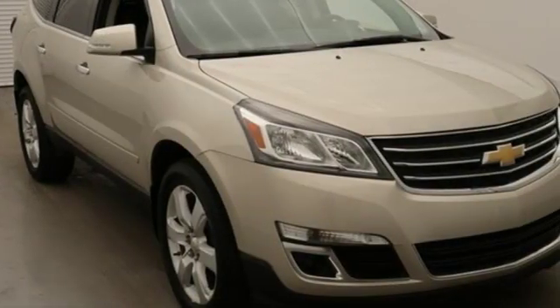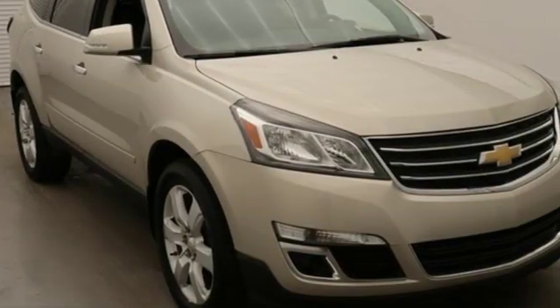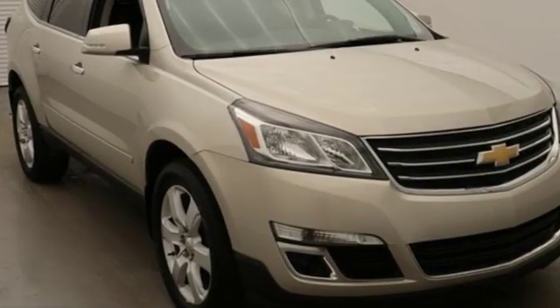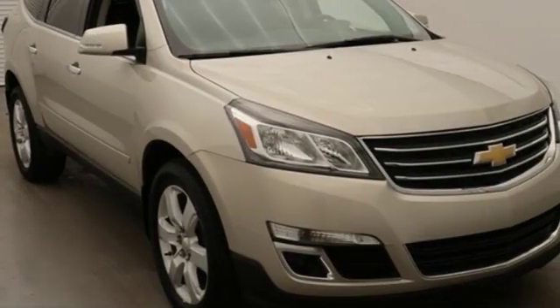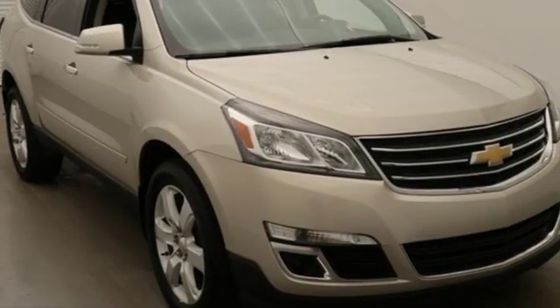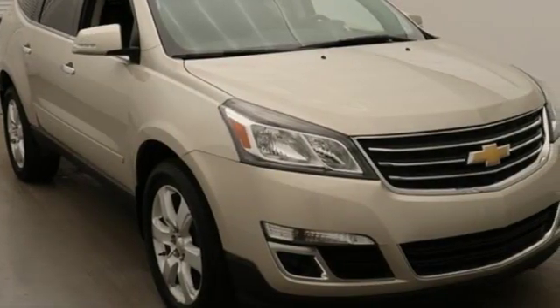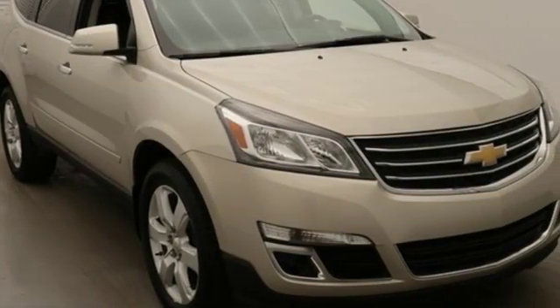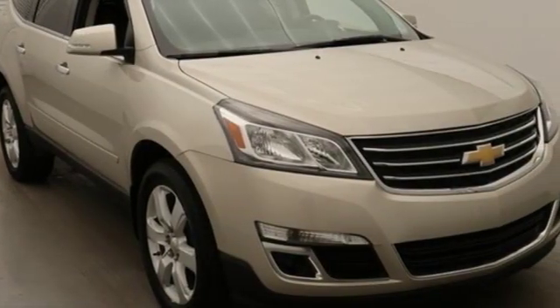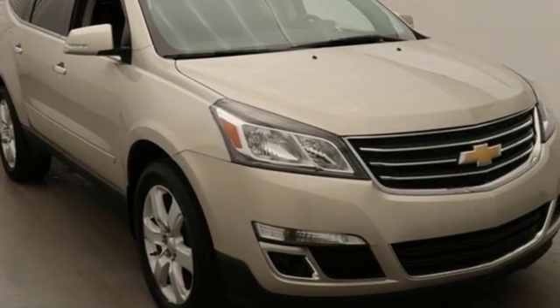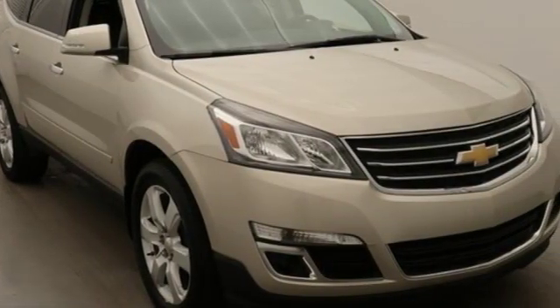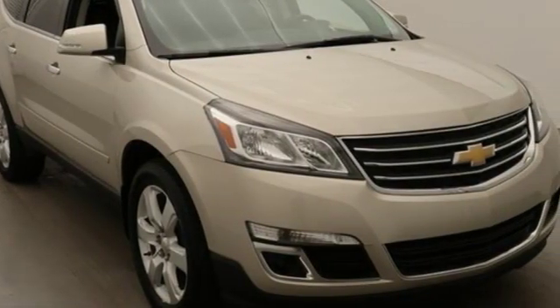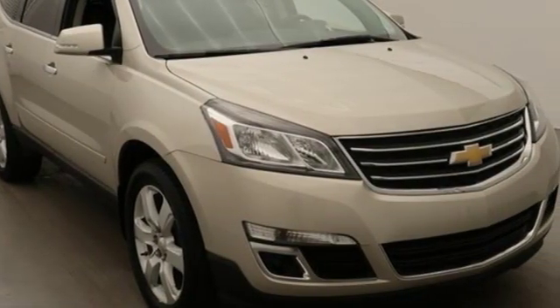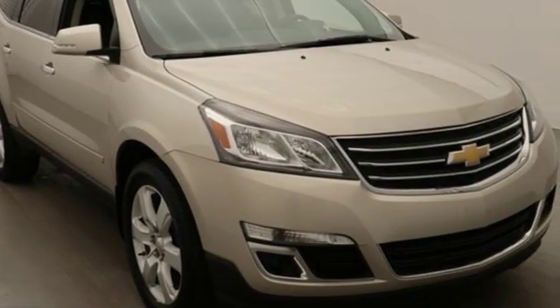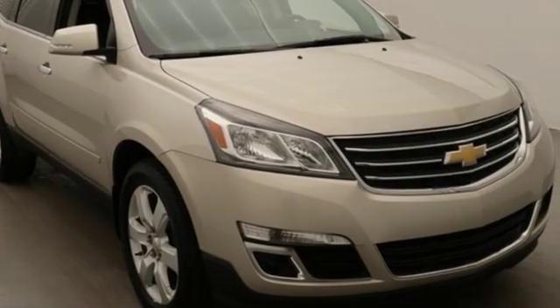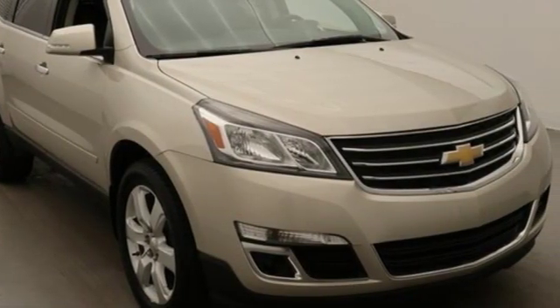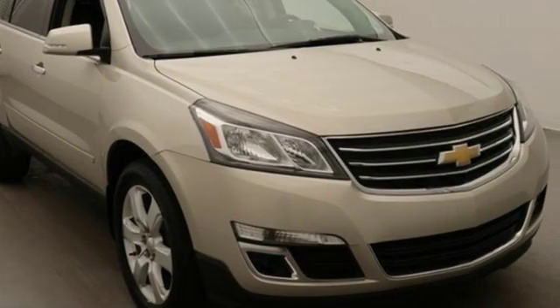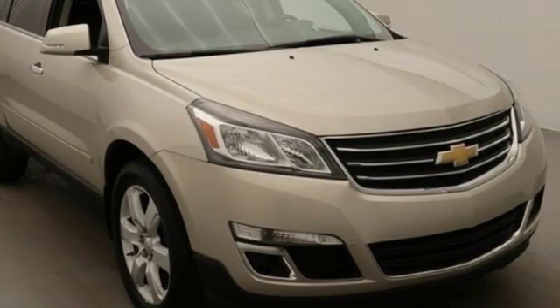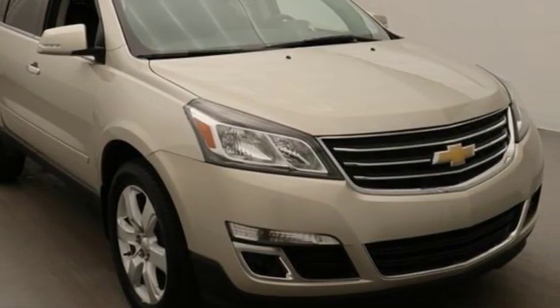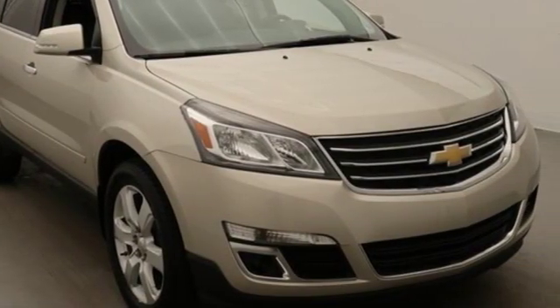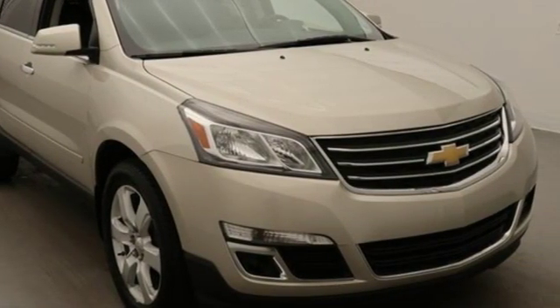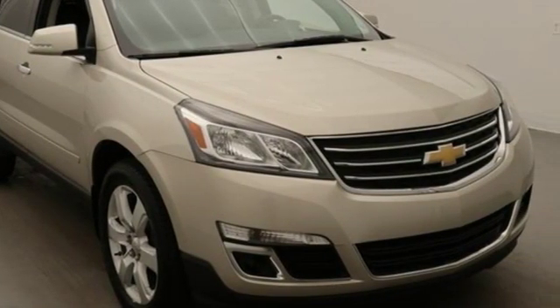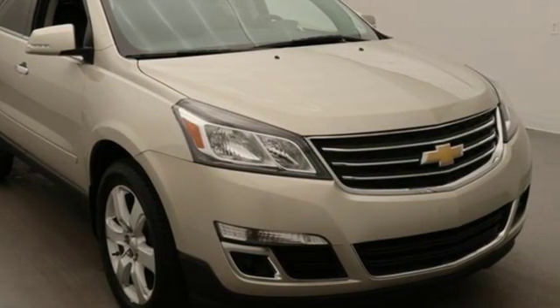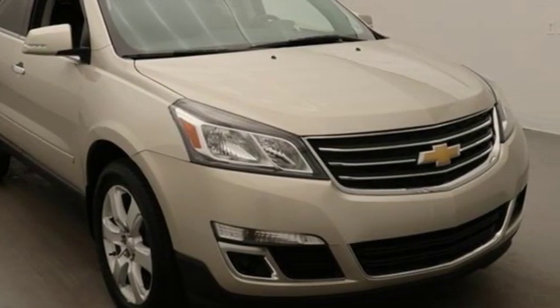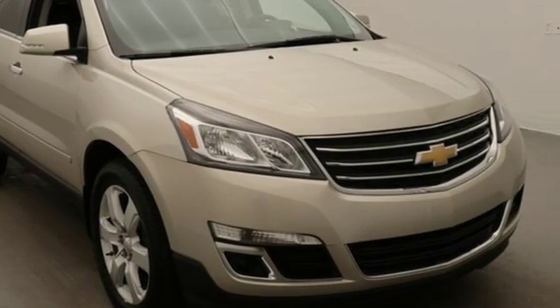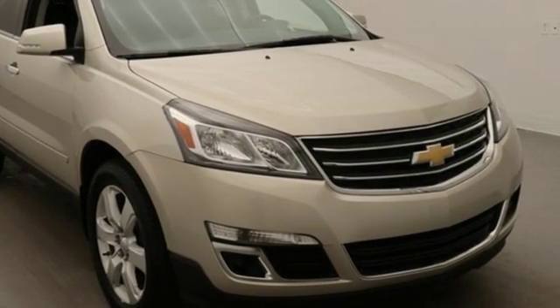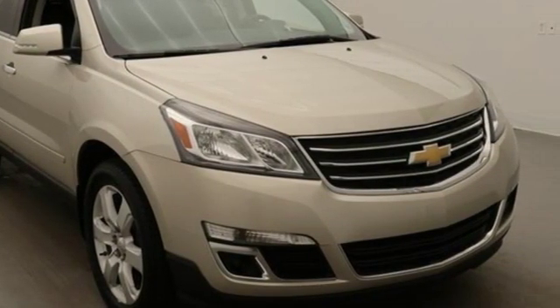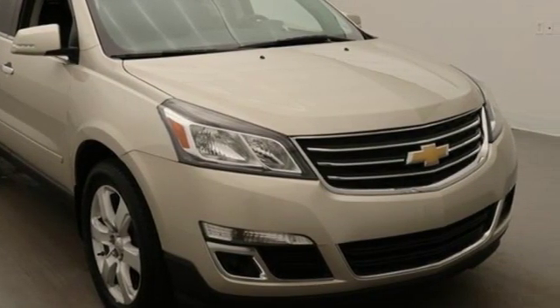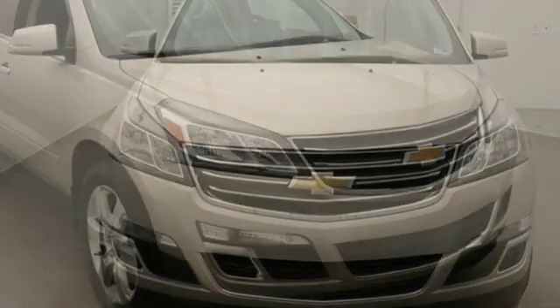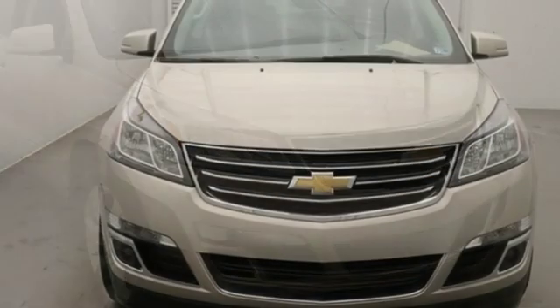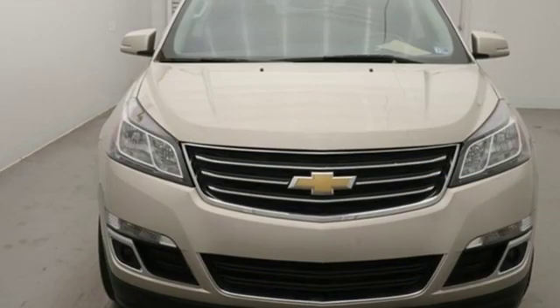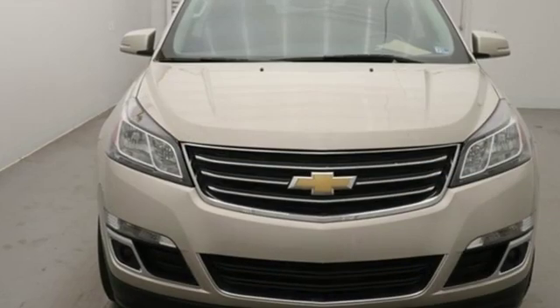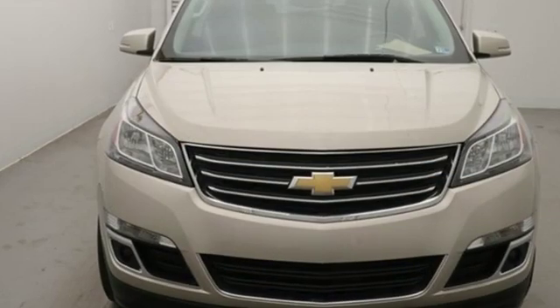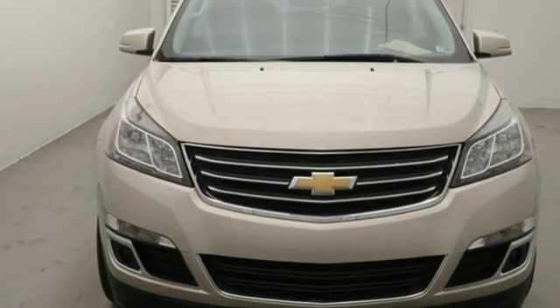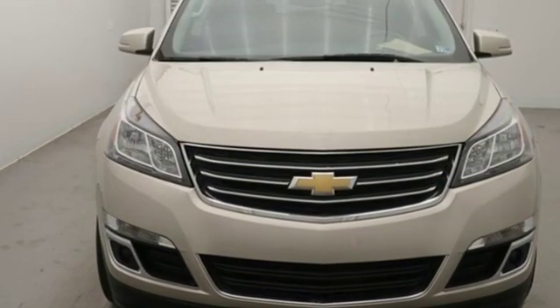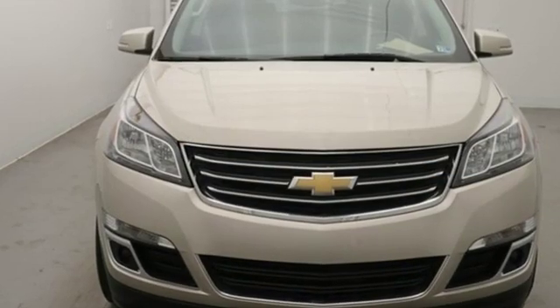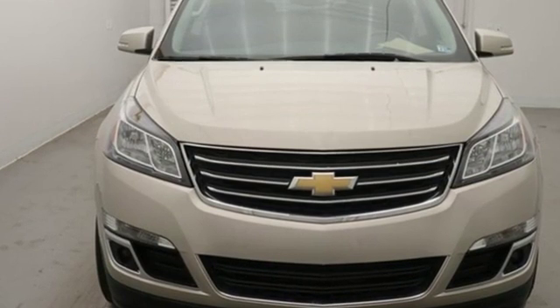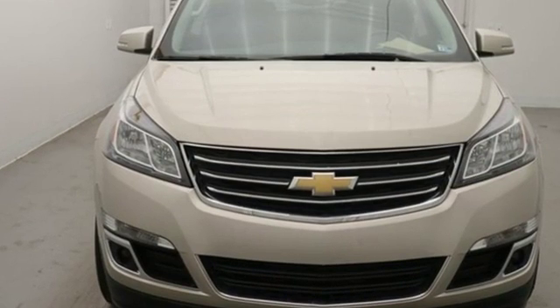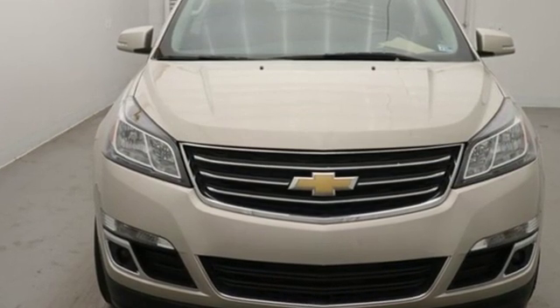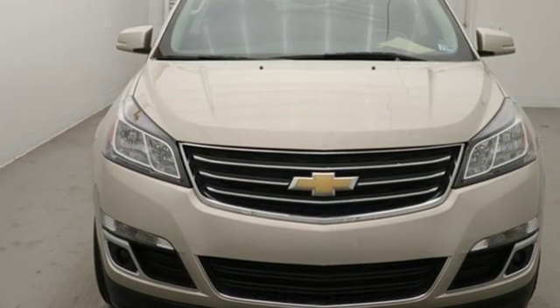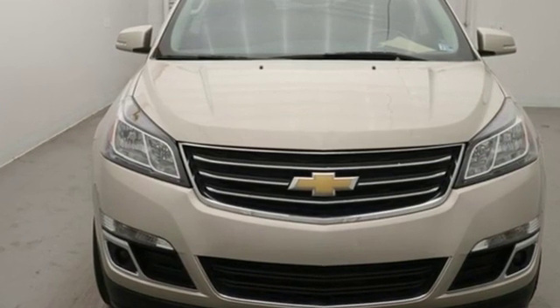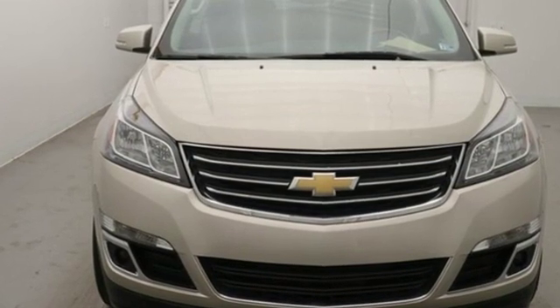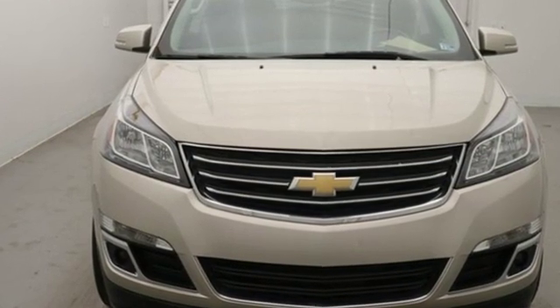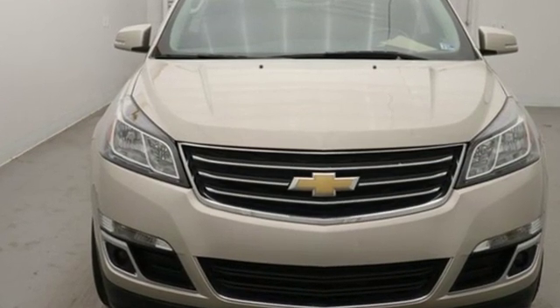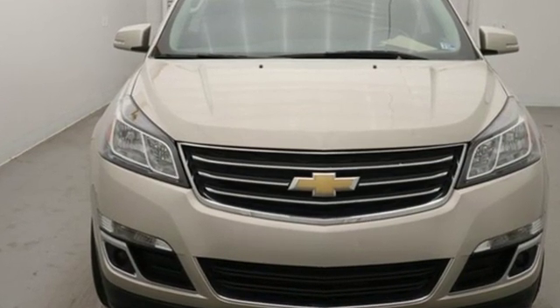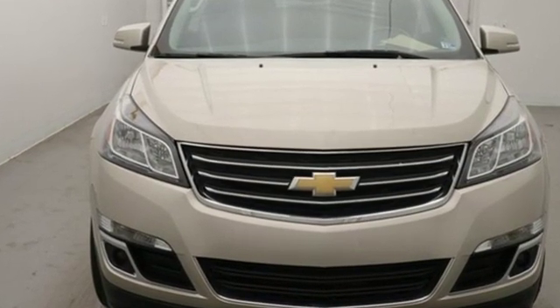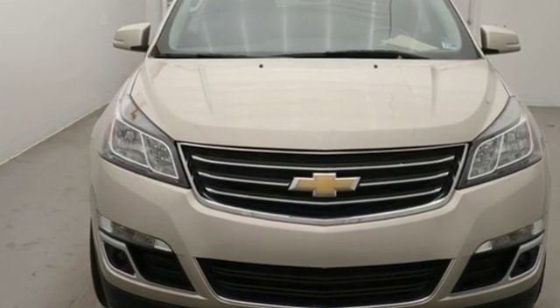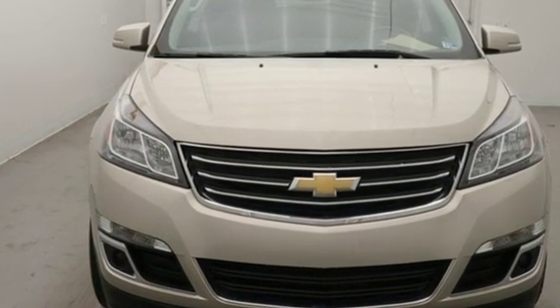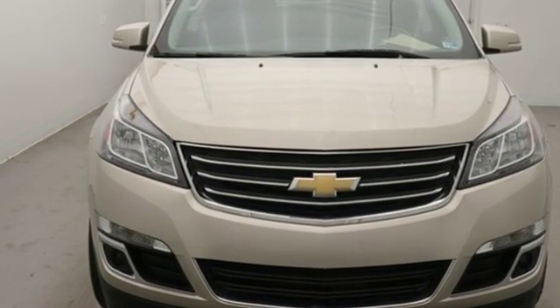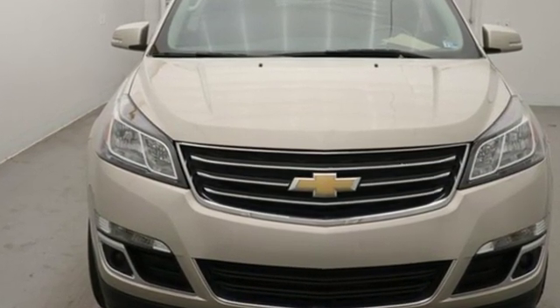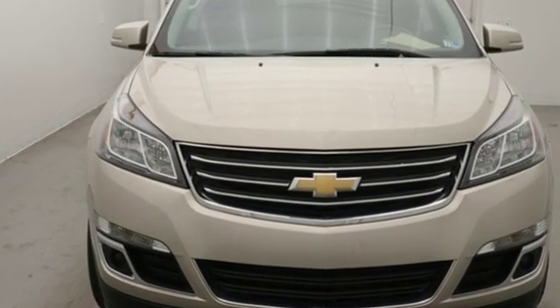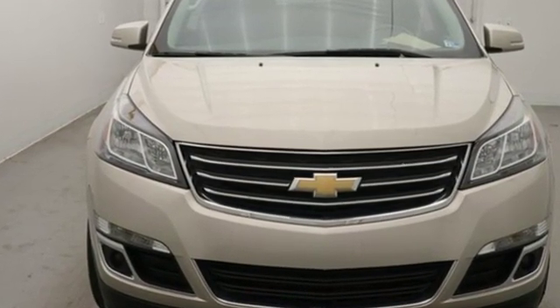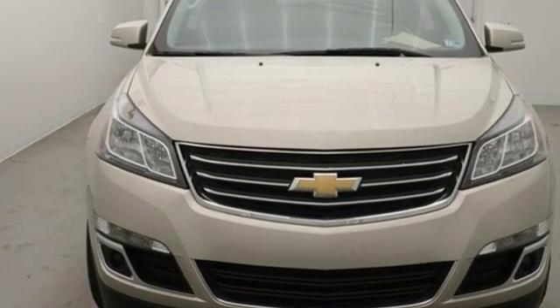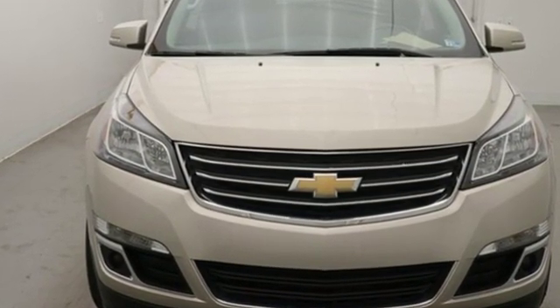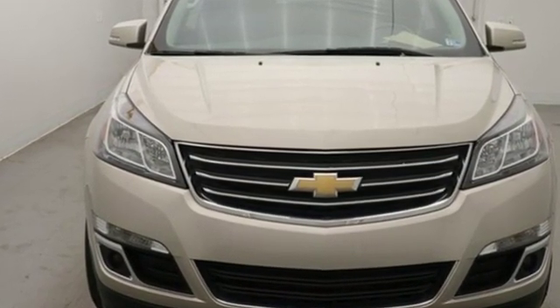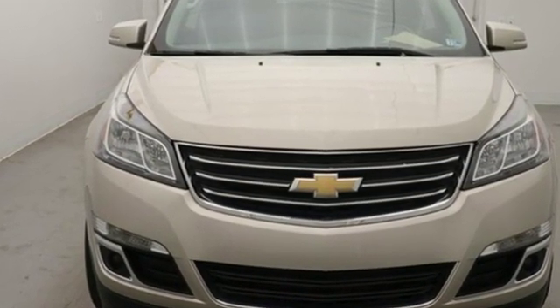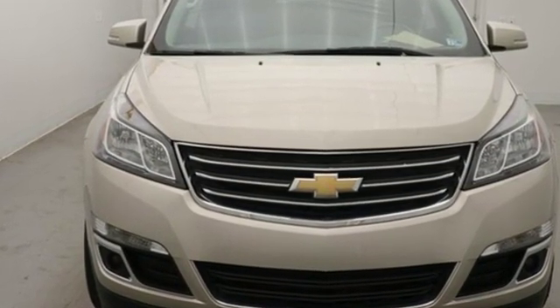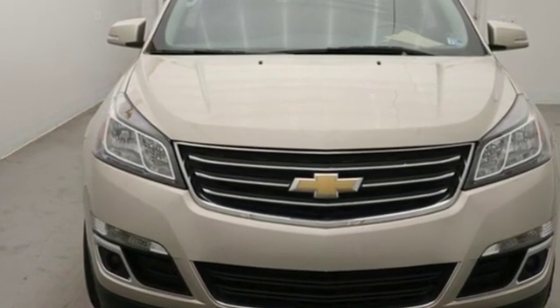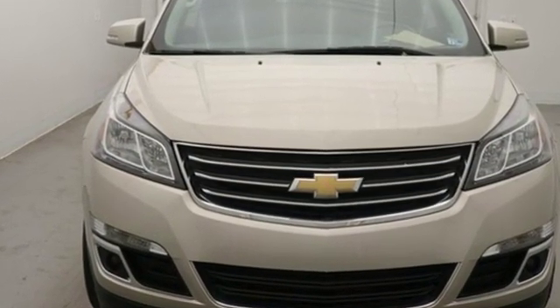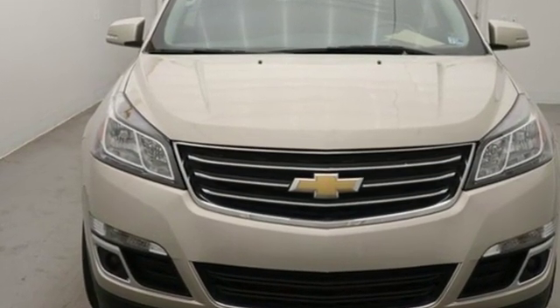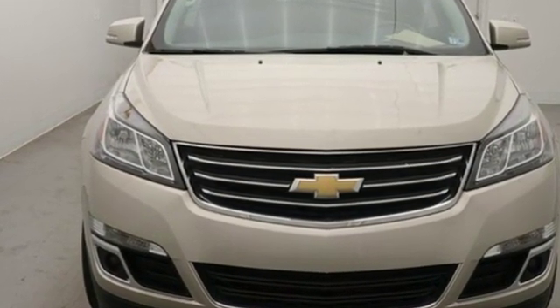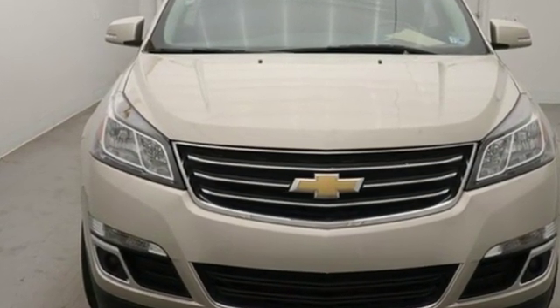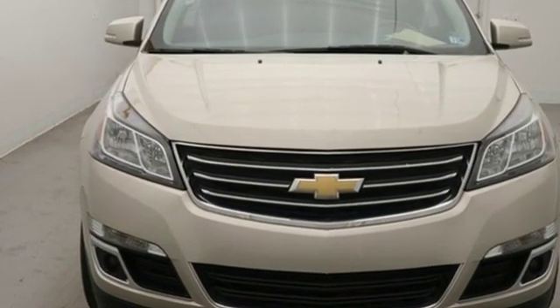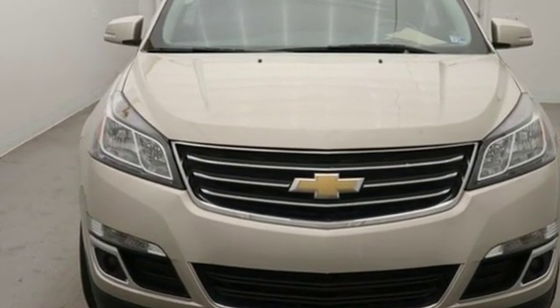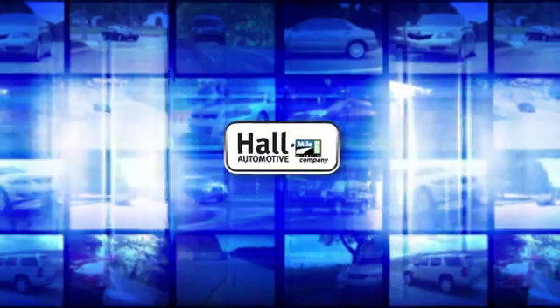There's more than a century of ingenuity and significance in every Chevy. See what it can do when you take it for a test drive.